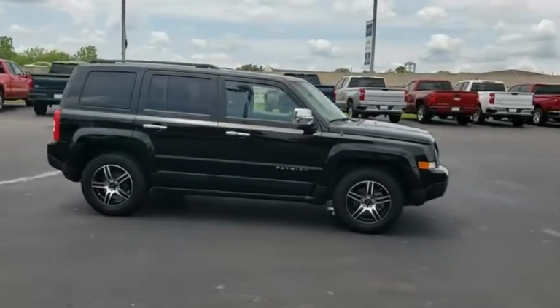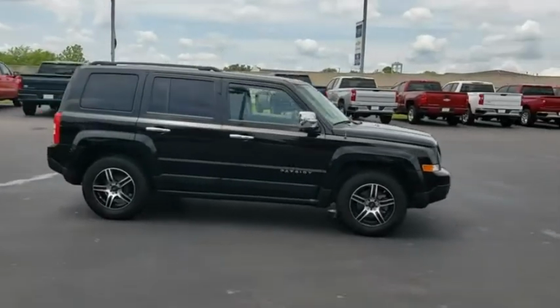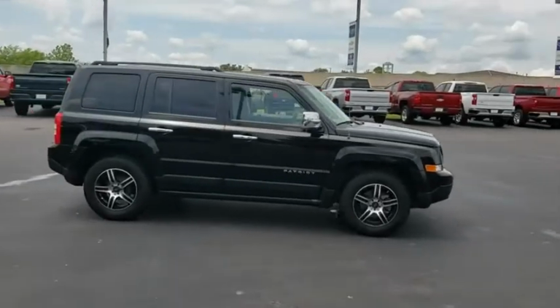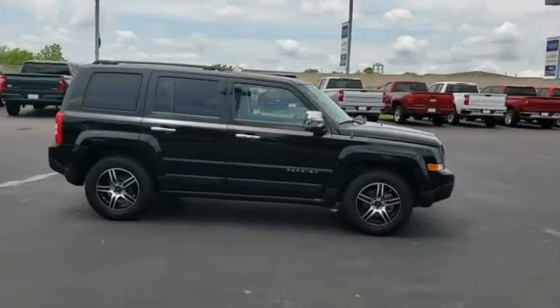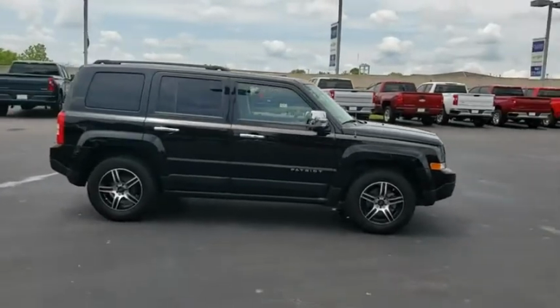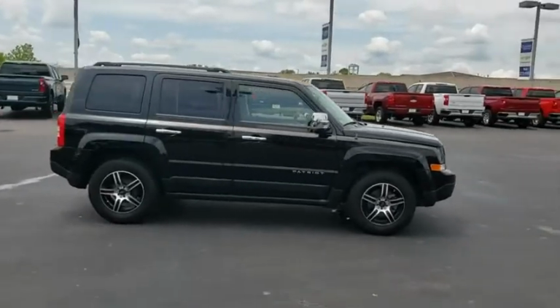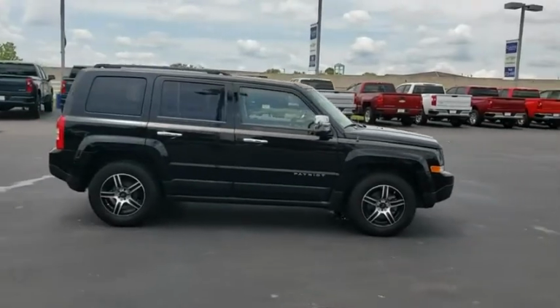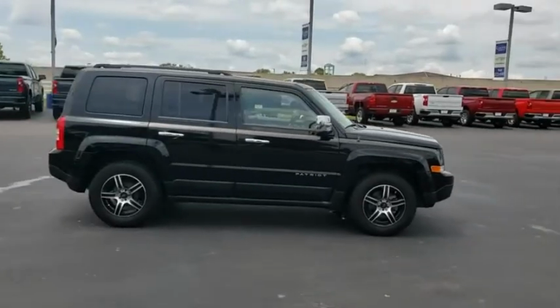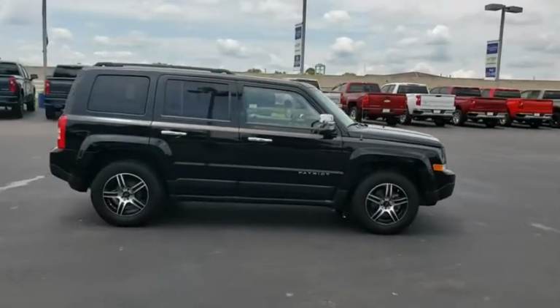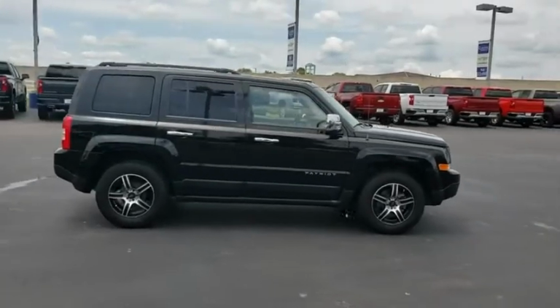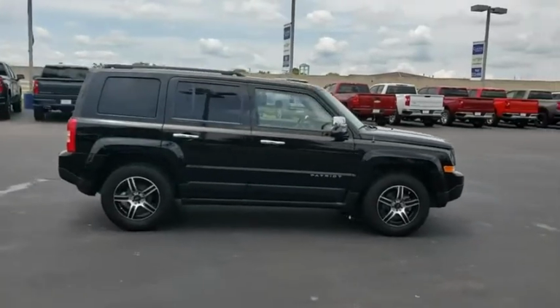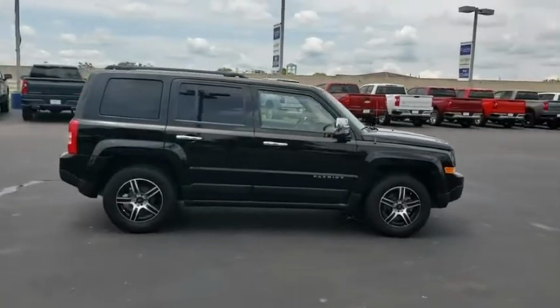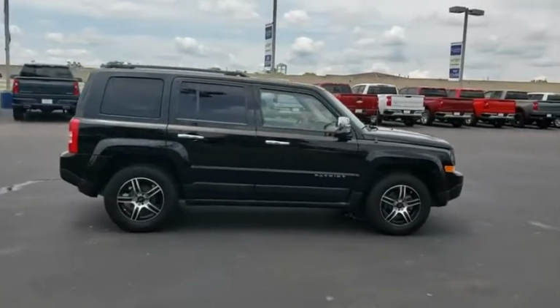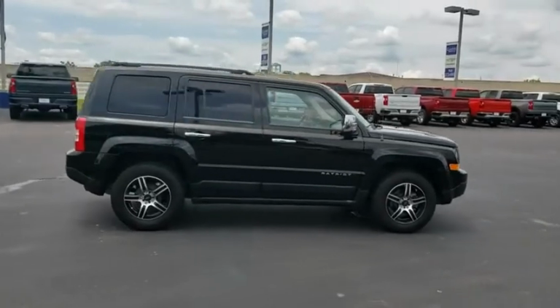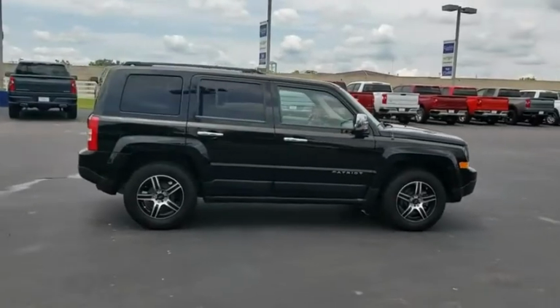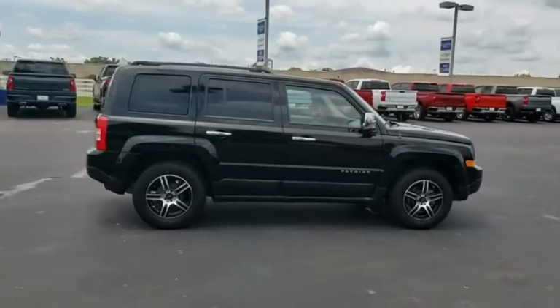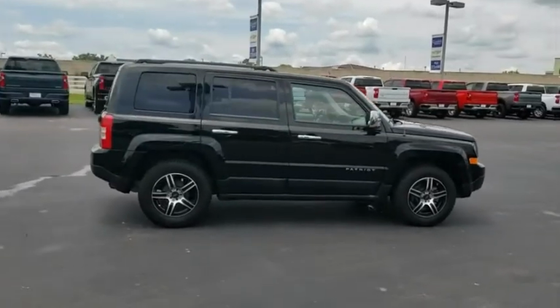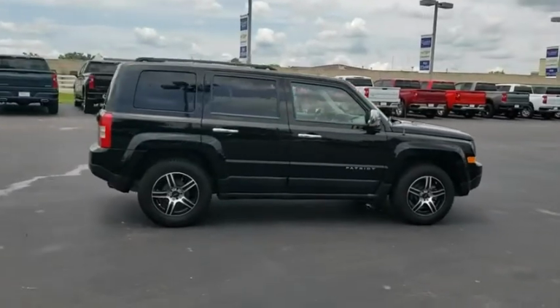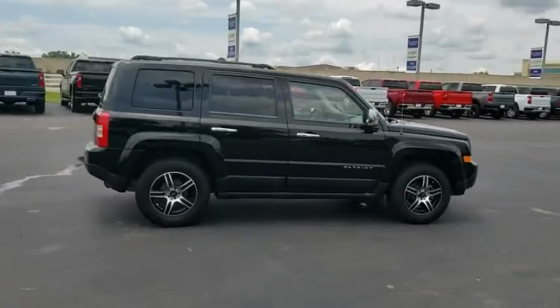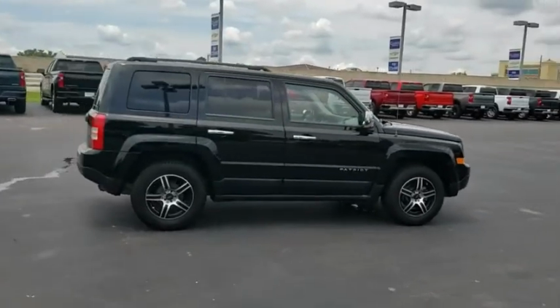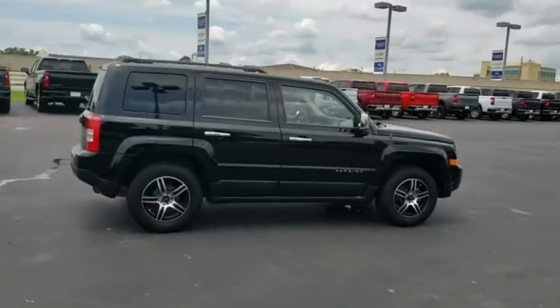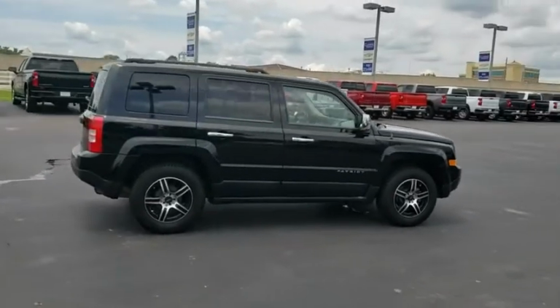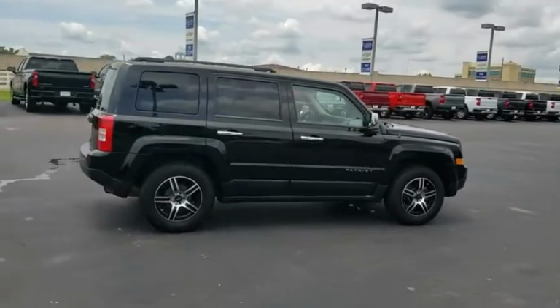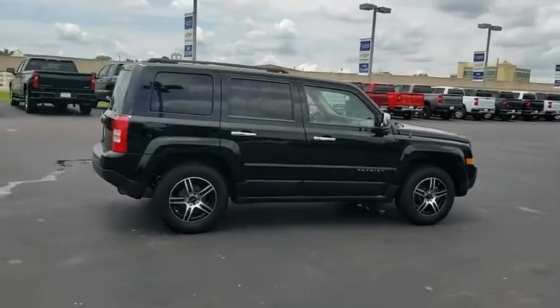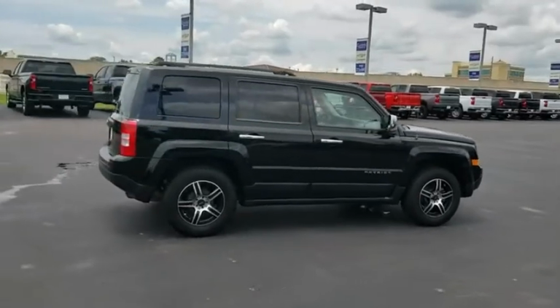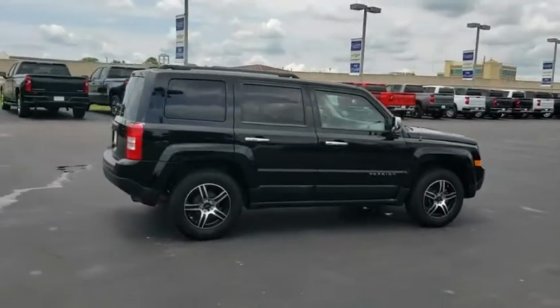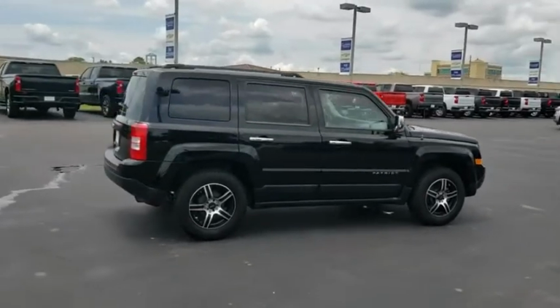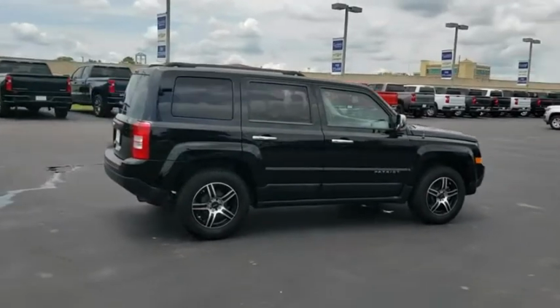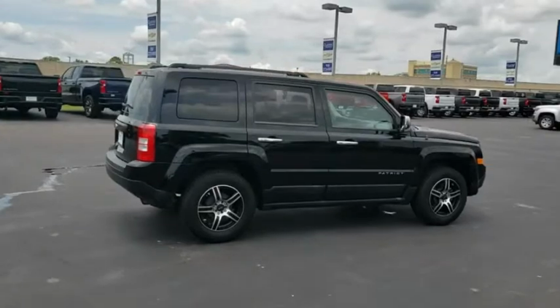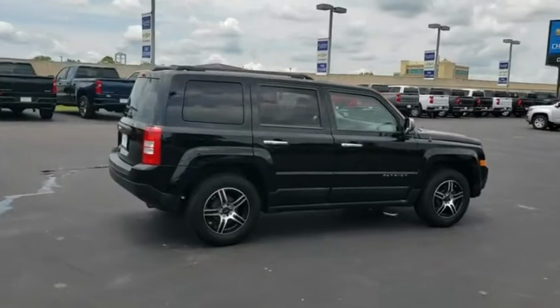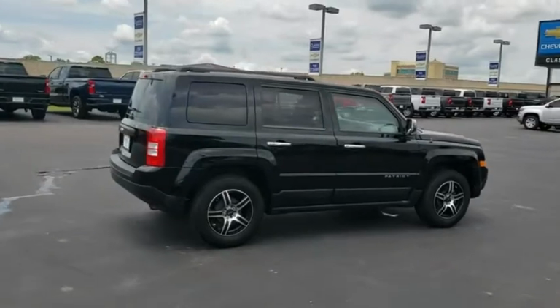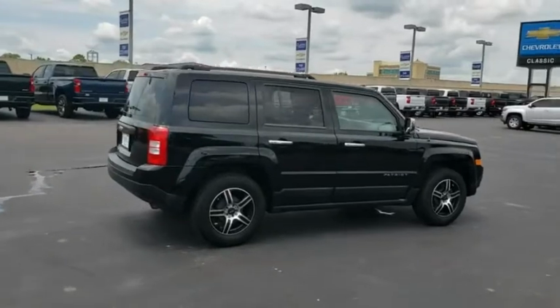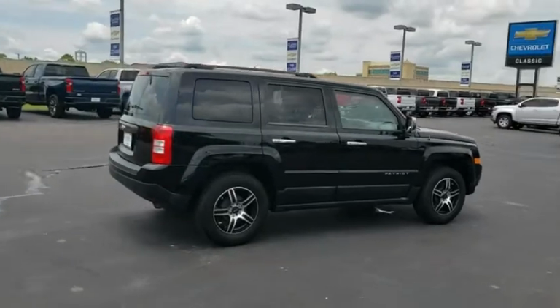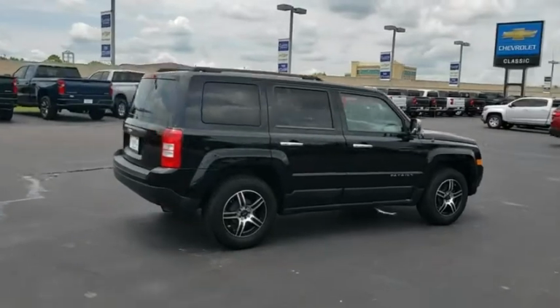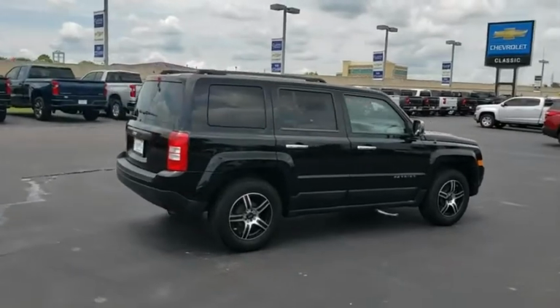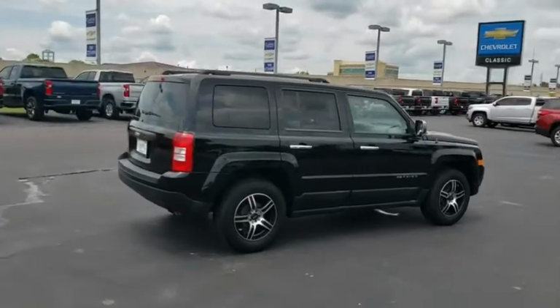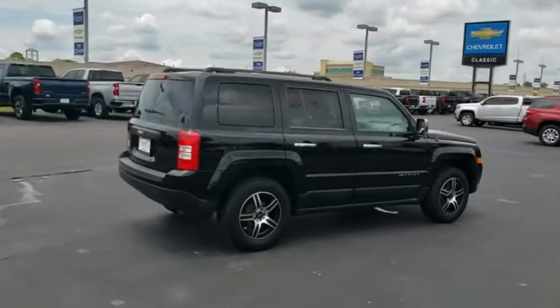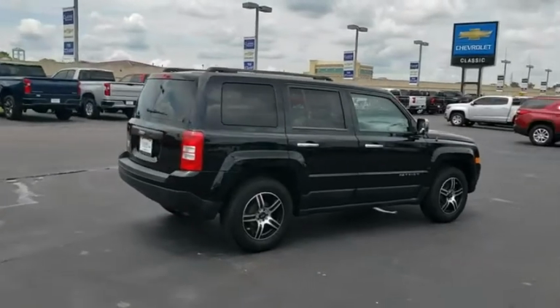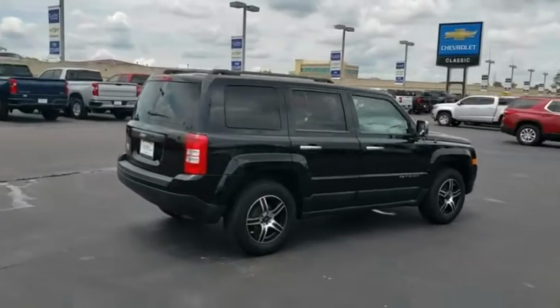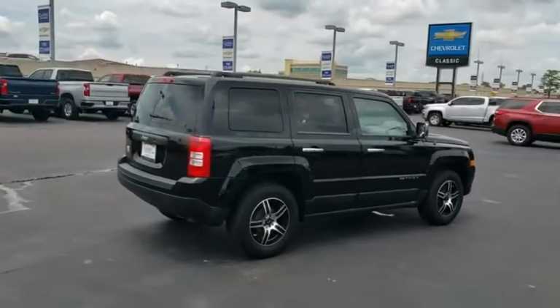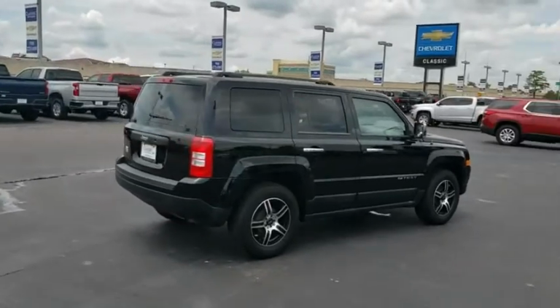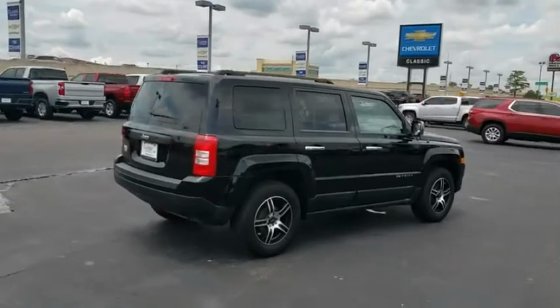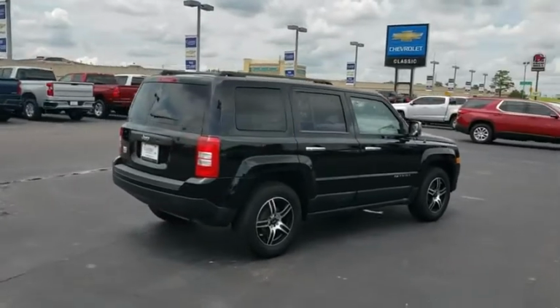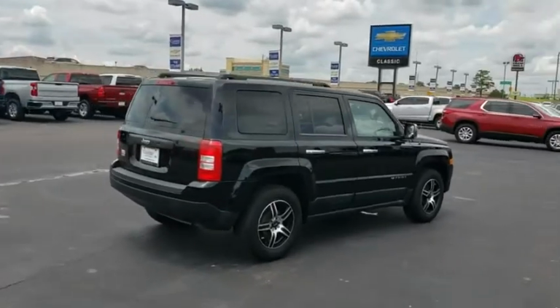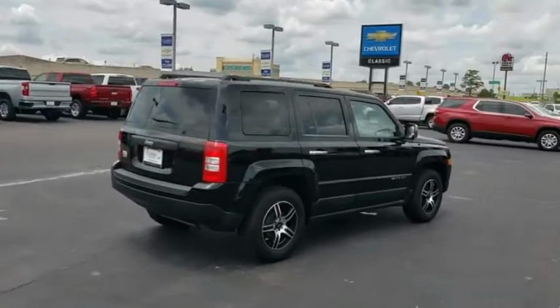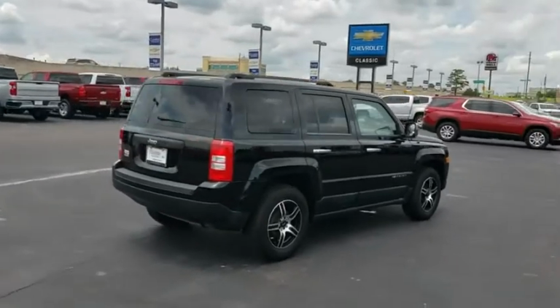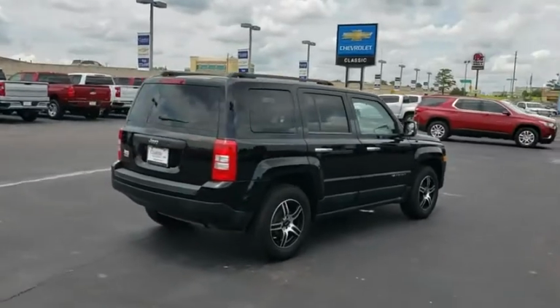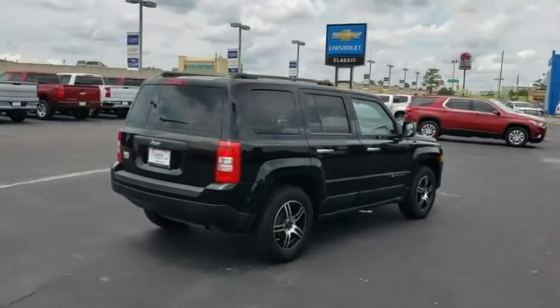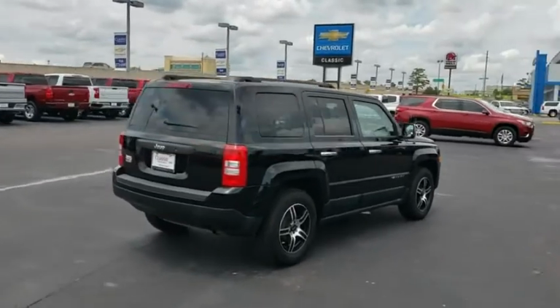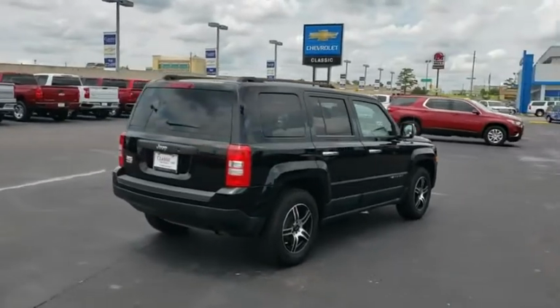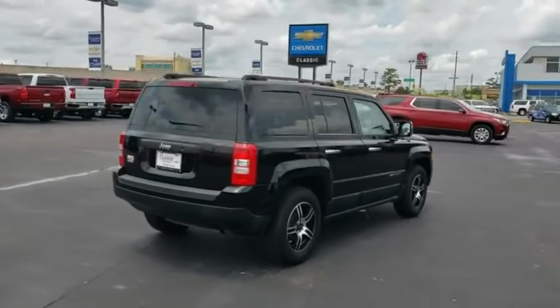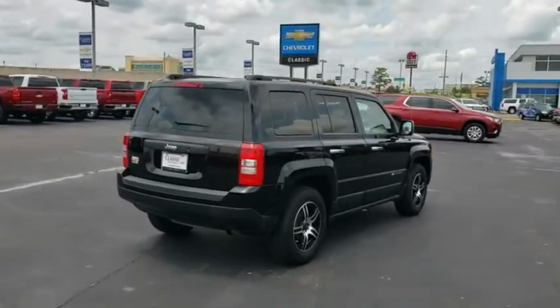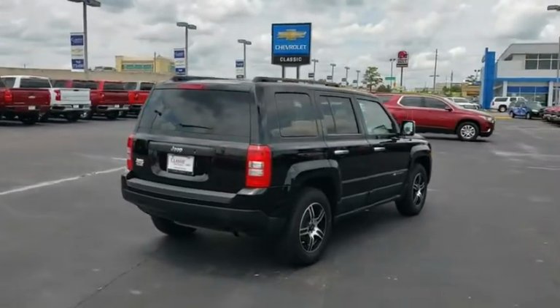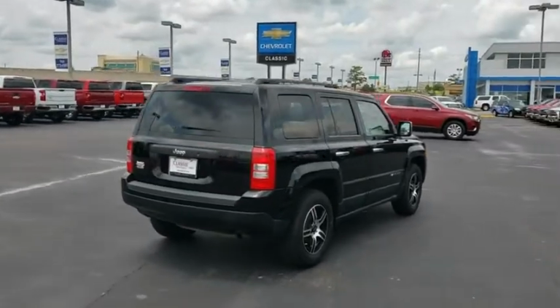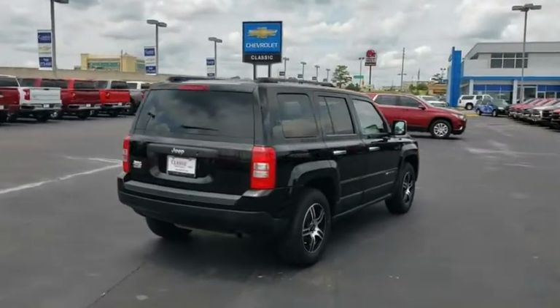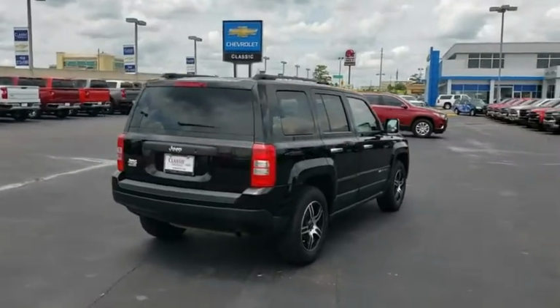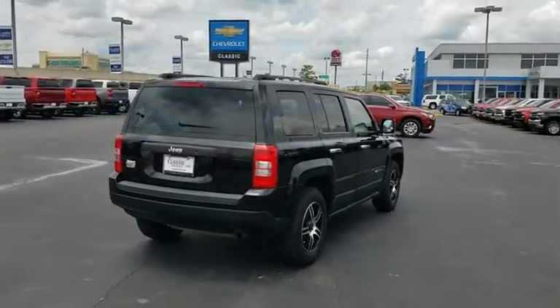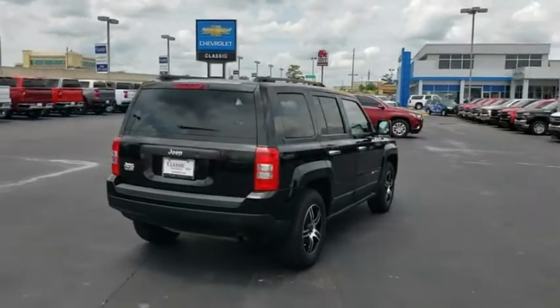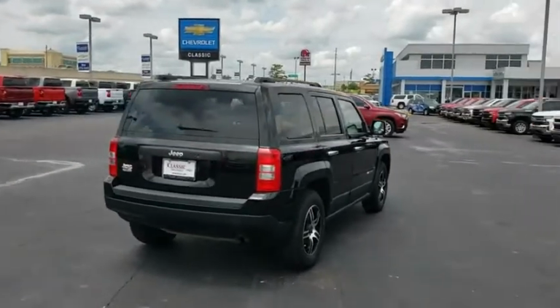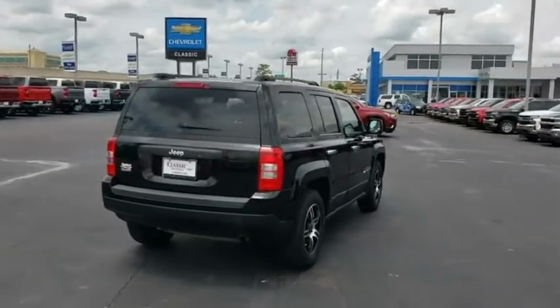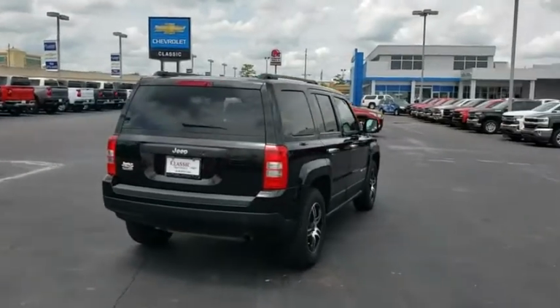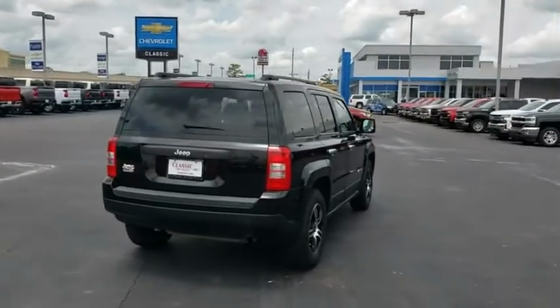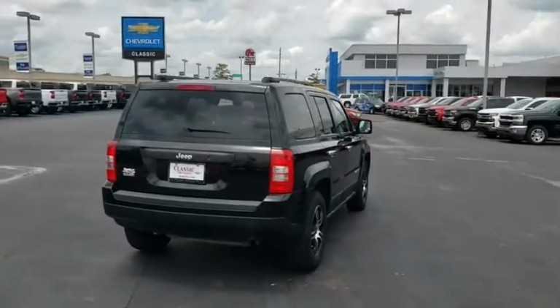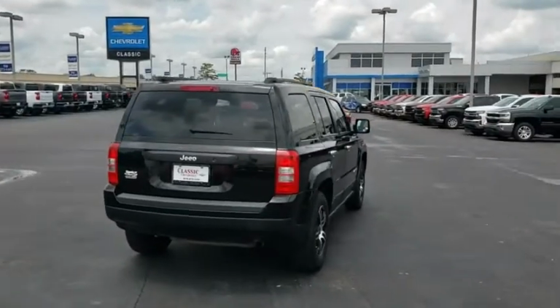The Patriot has plenty of room inside for any size family. This vehicle has less than 110,000 miles.